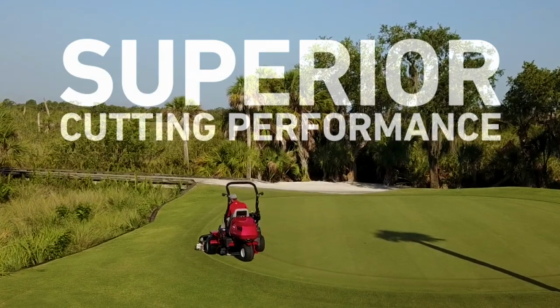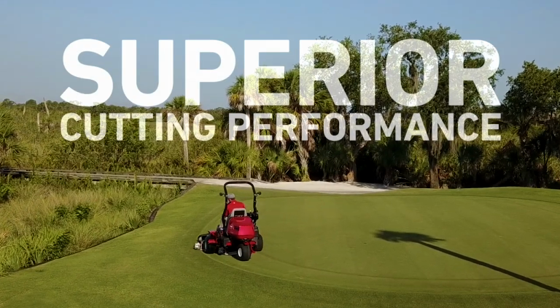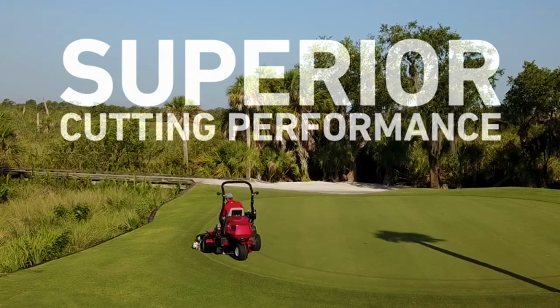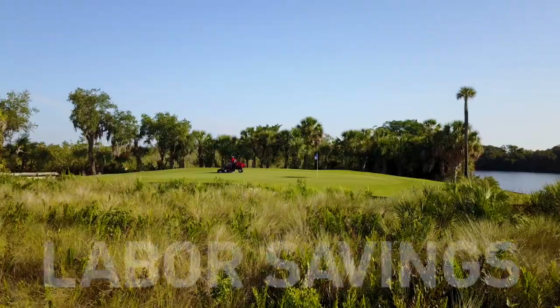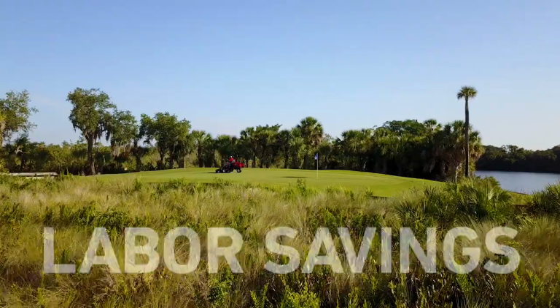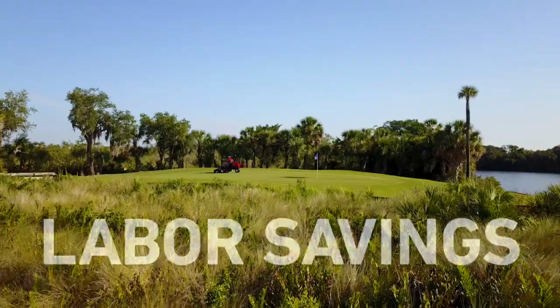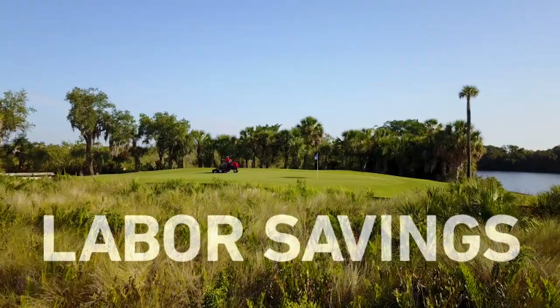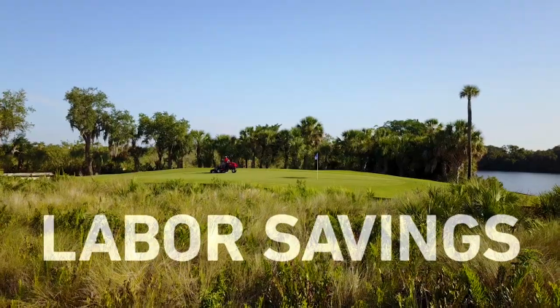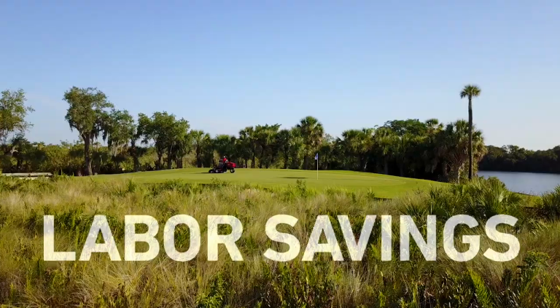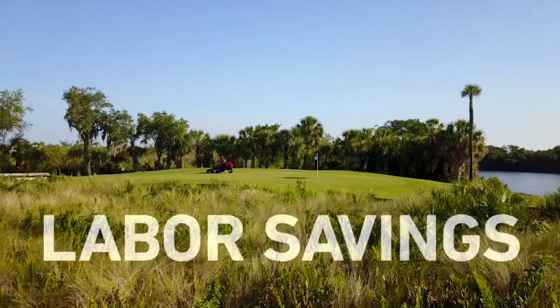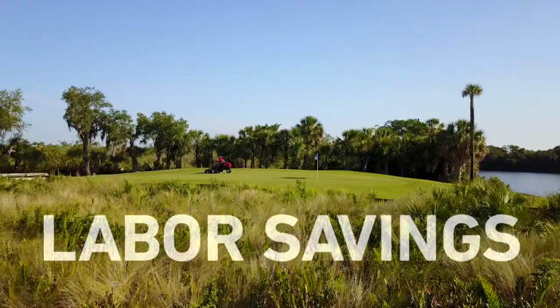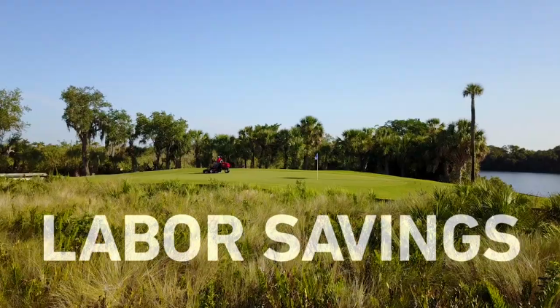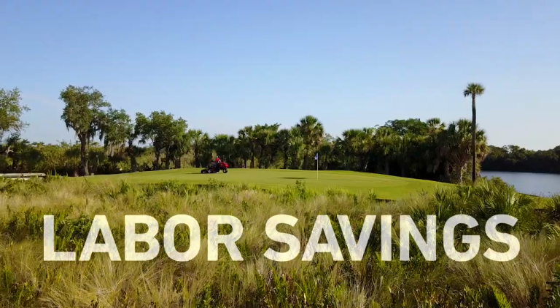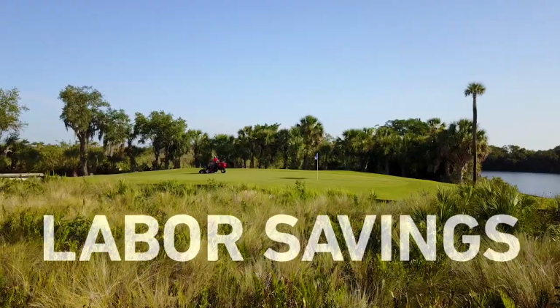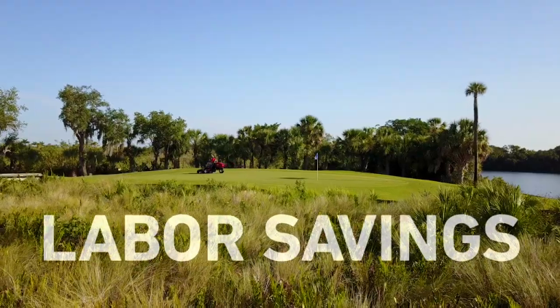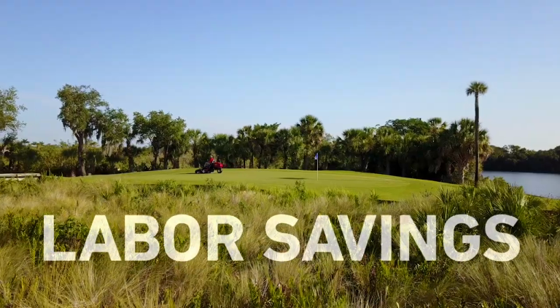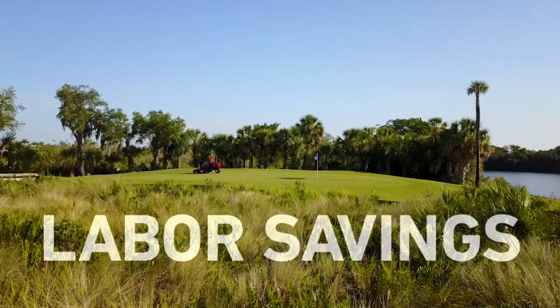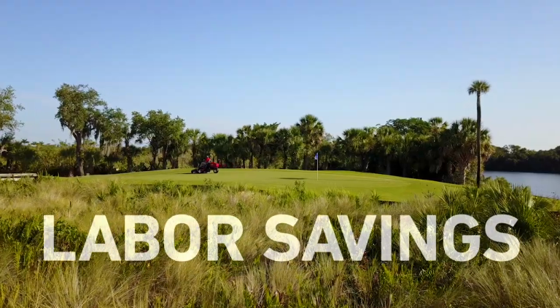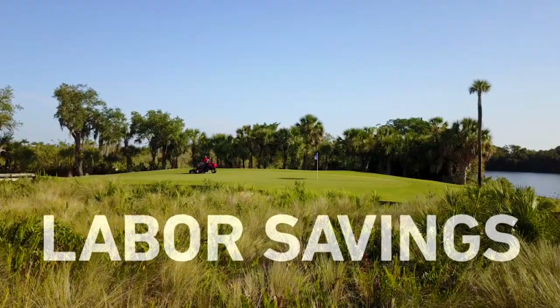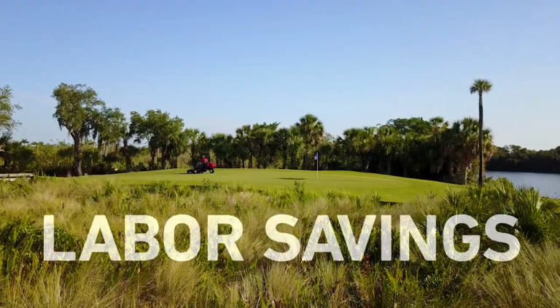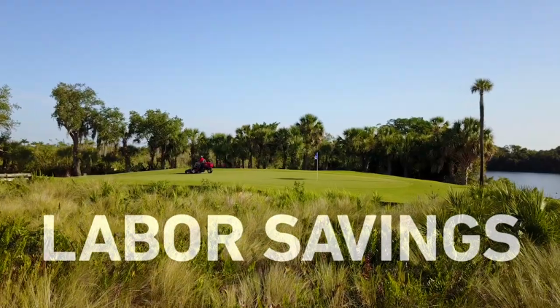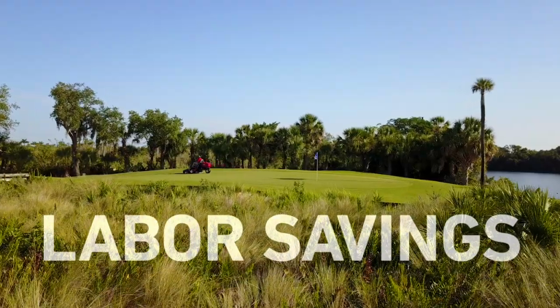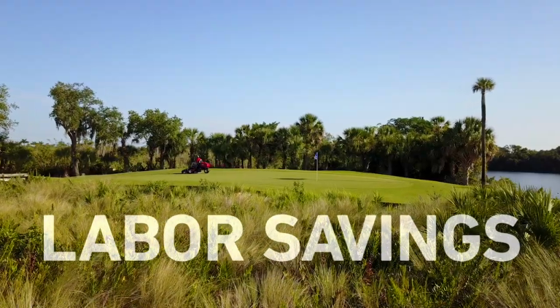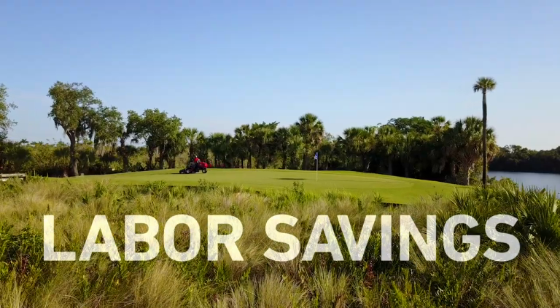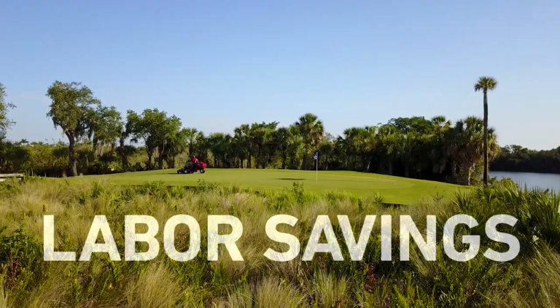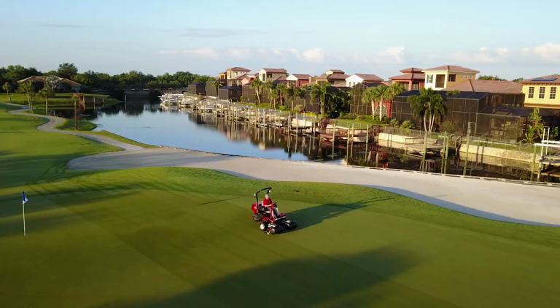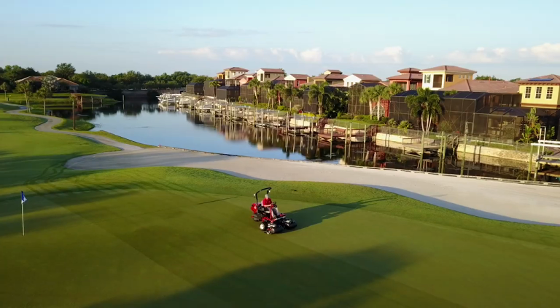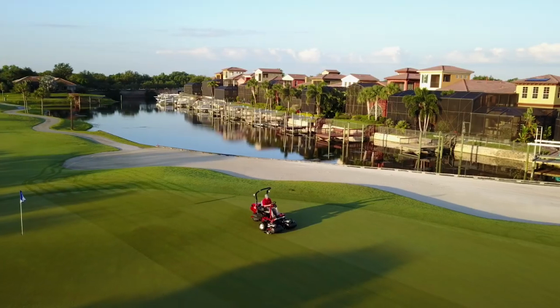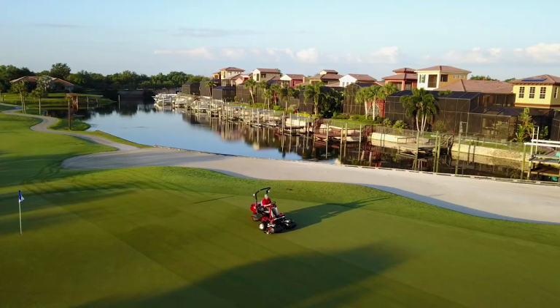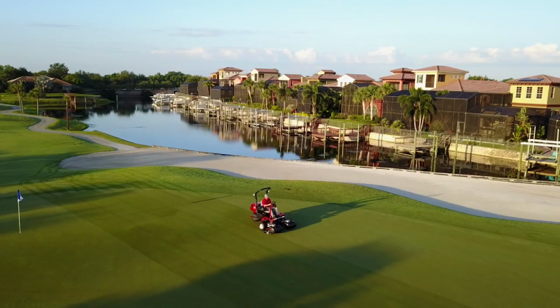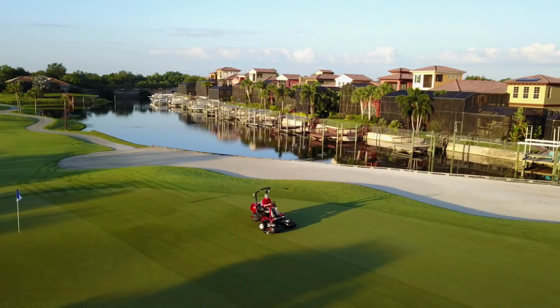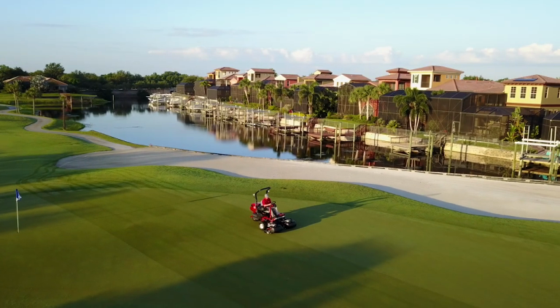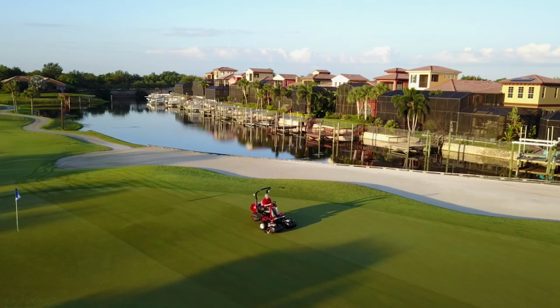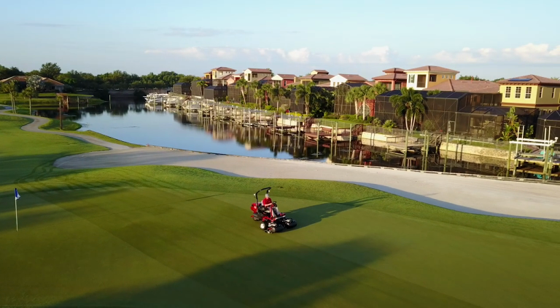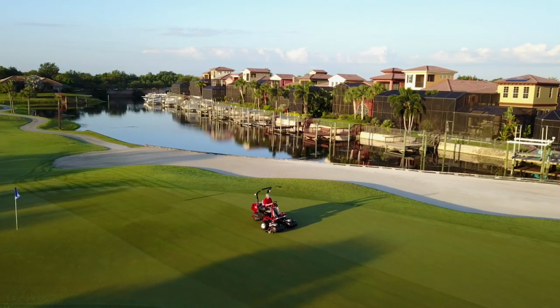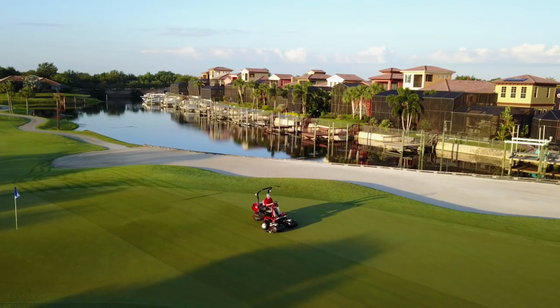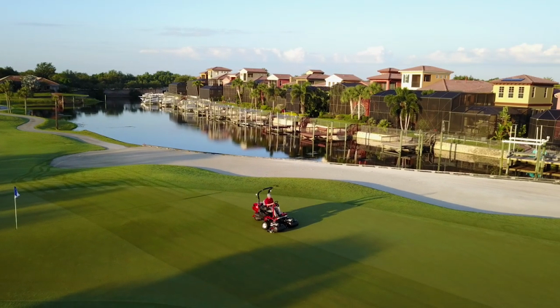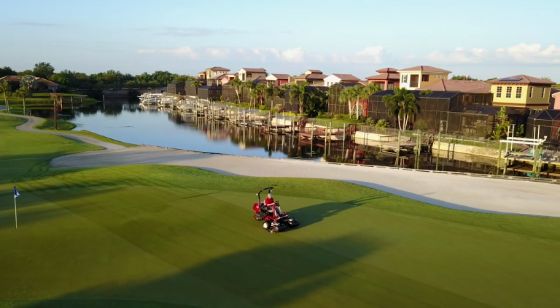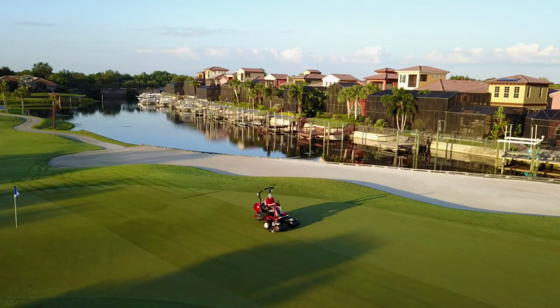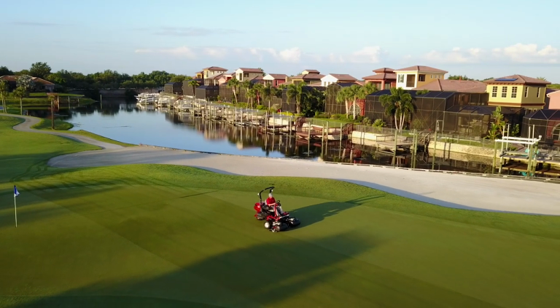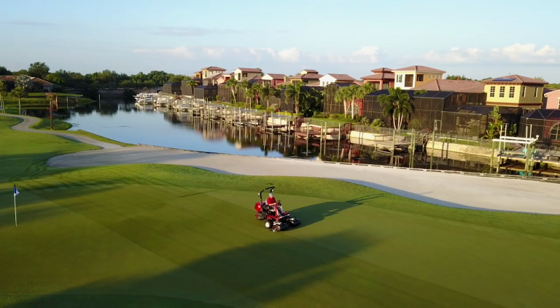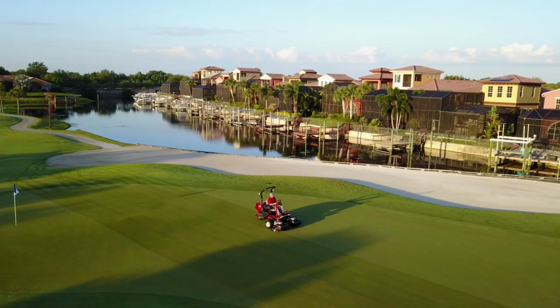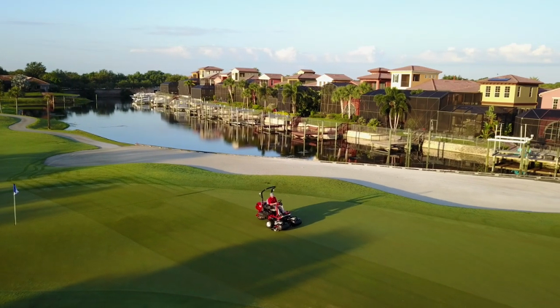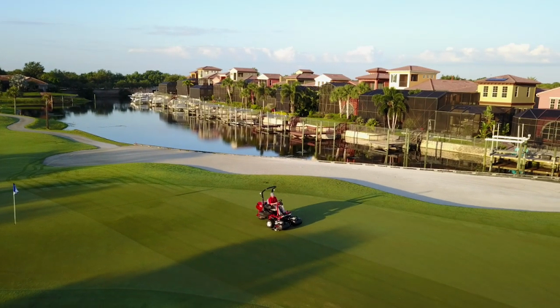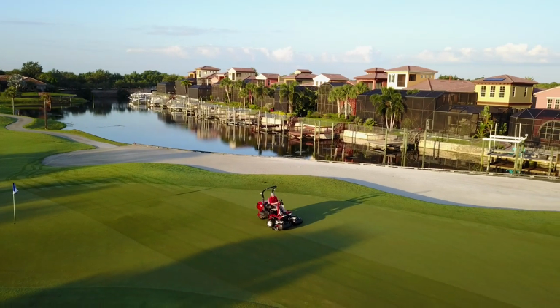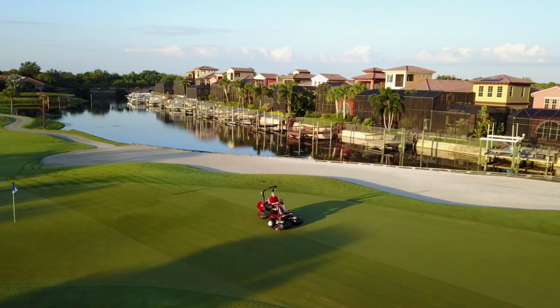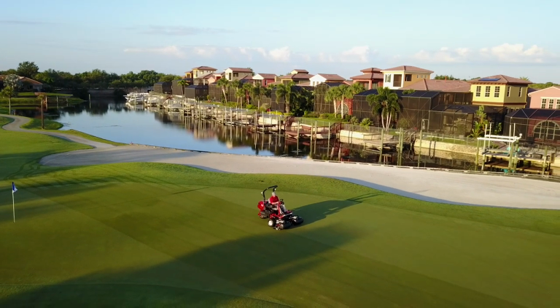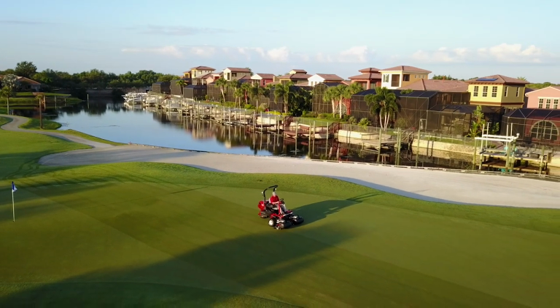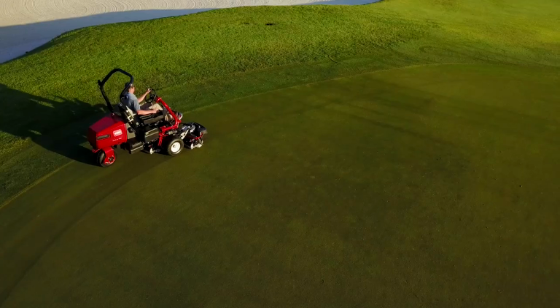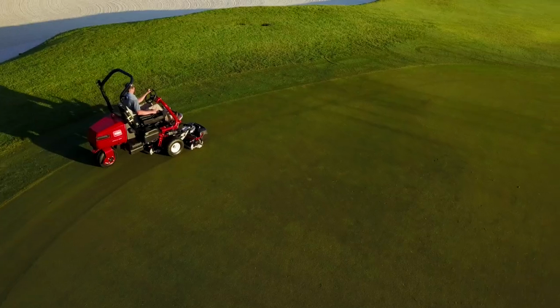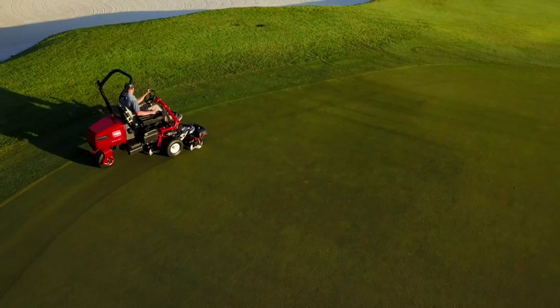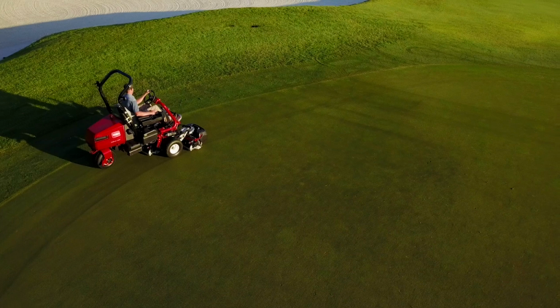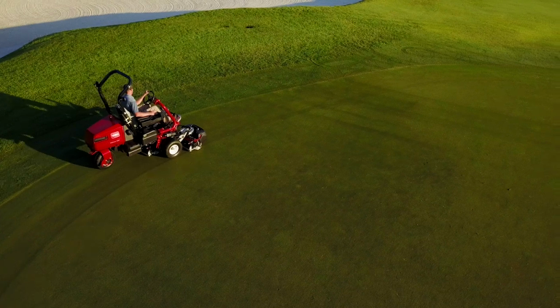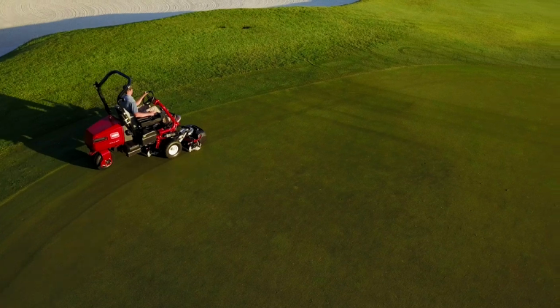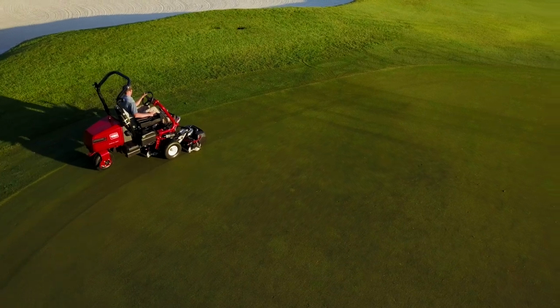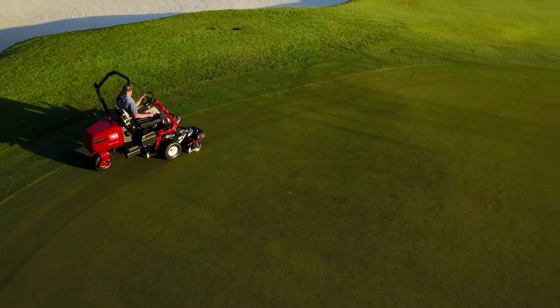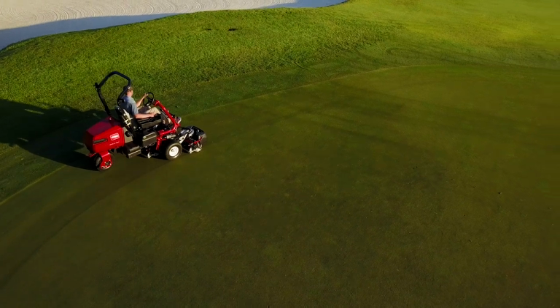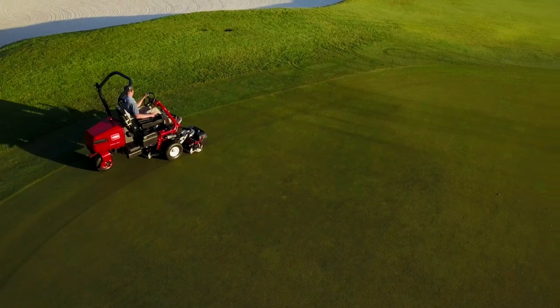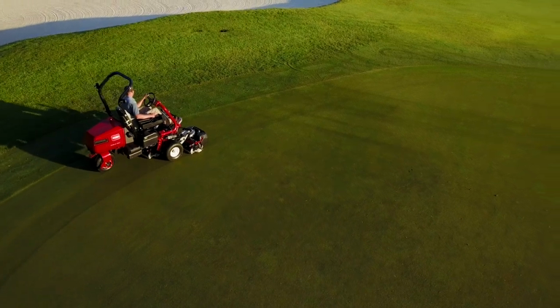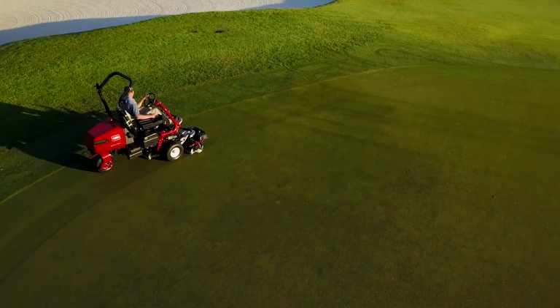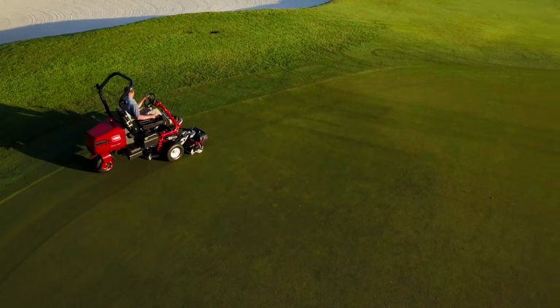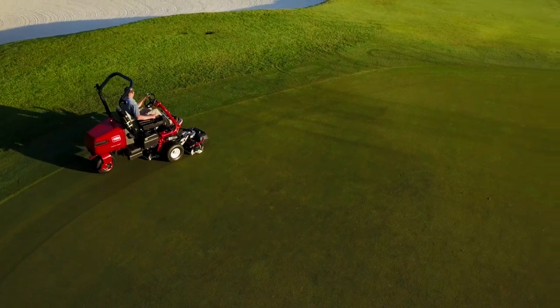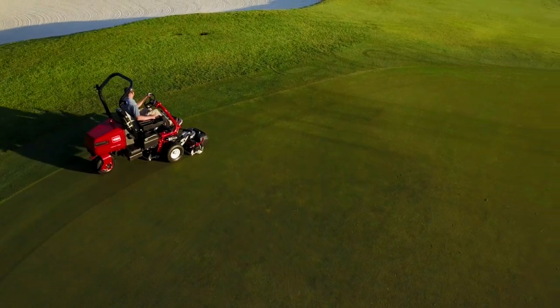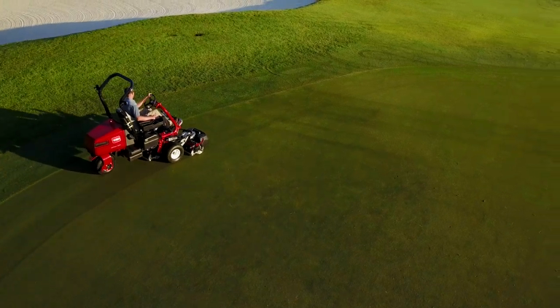By reducing maintenance hours and expenses, all while achieving Toro's superior quality of cut, even on the perimeter of your greens.